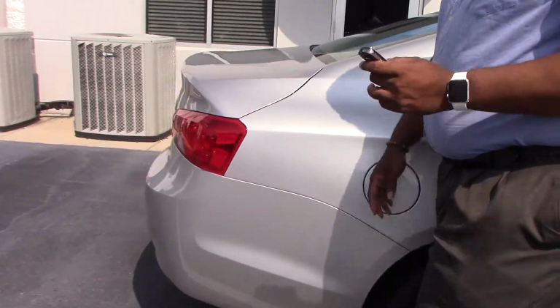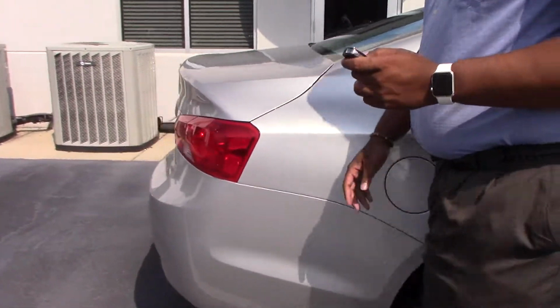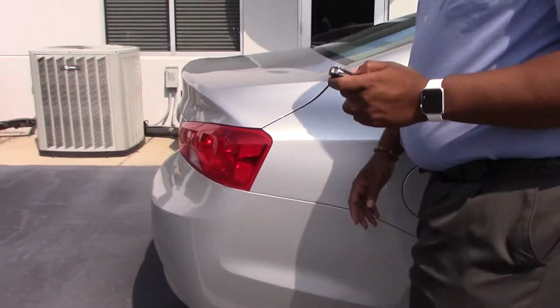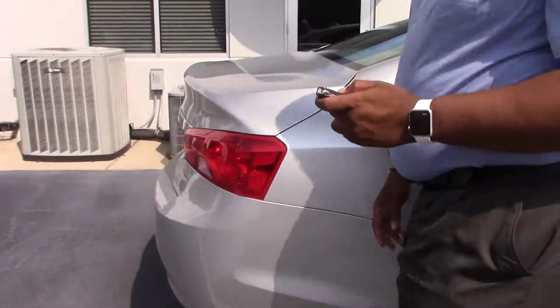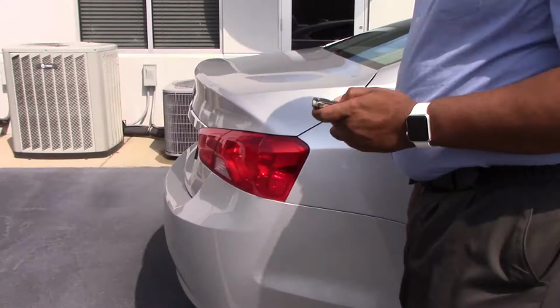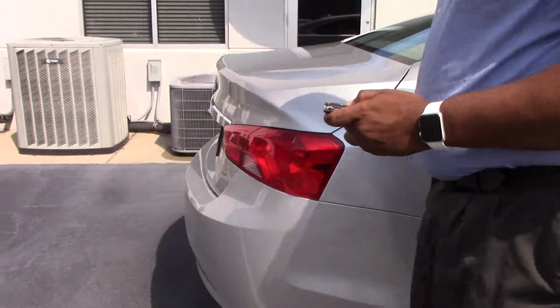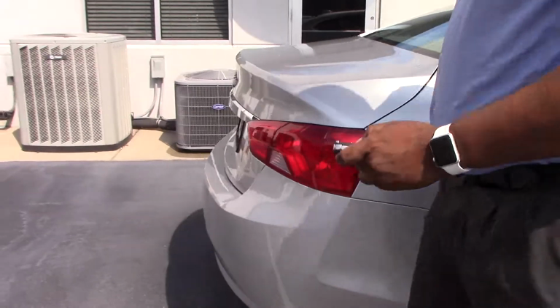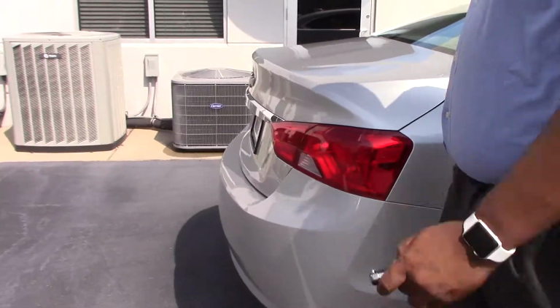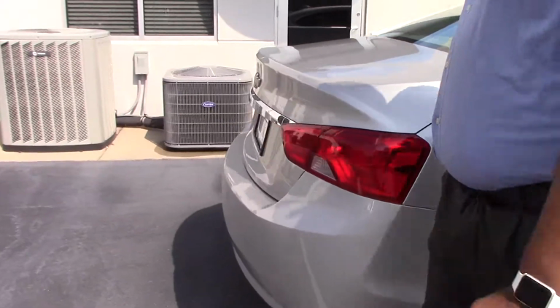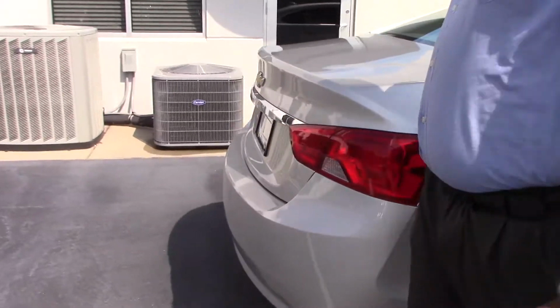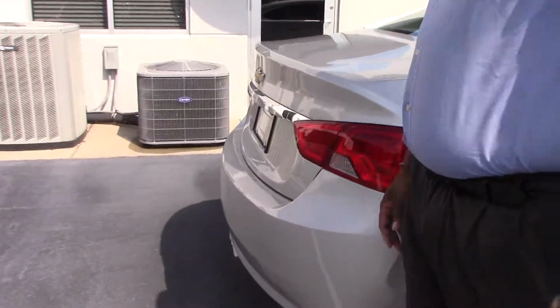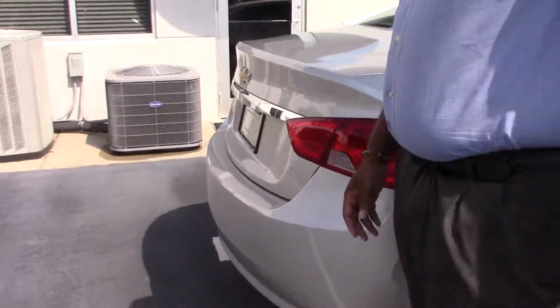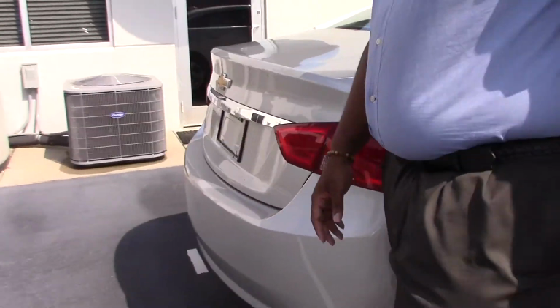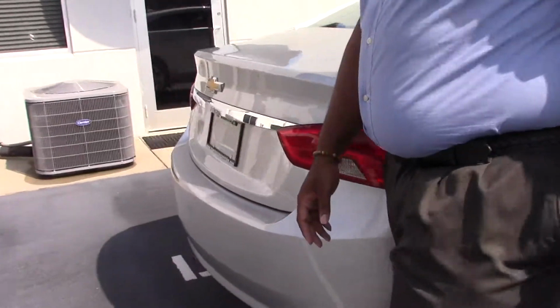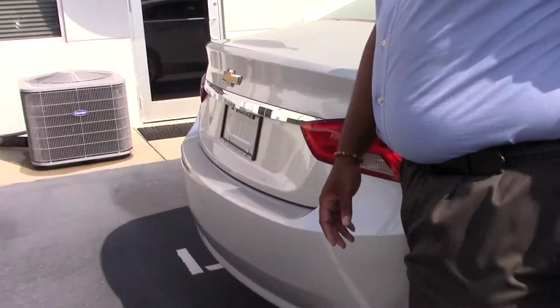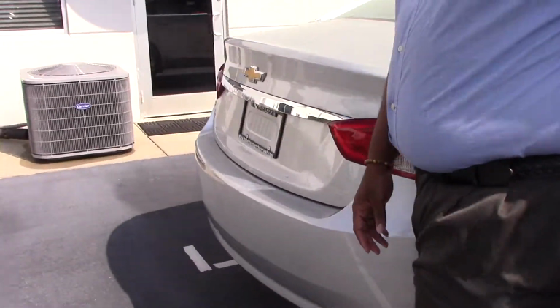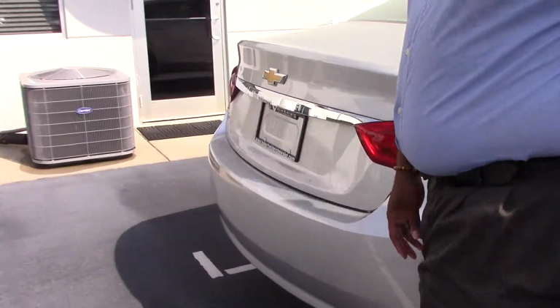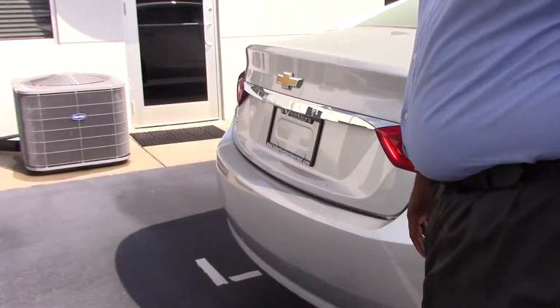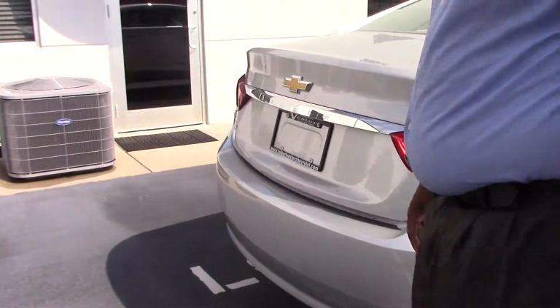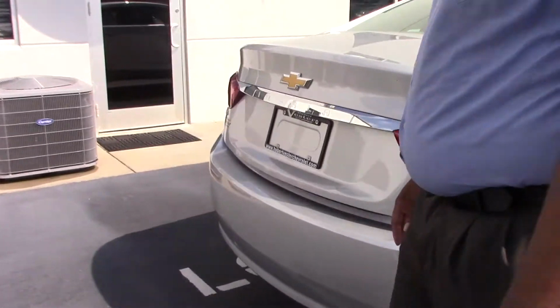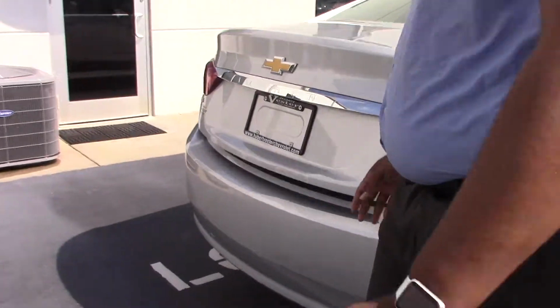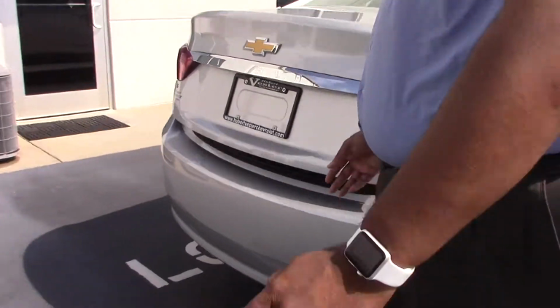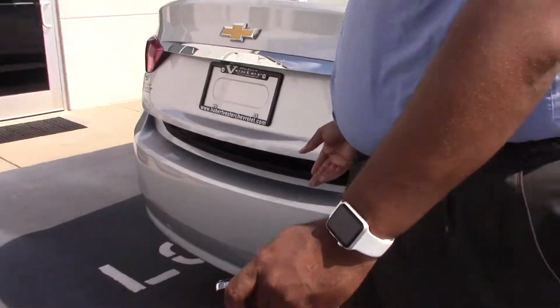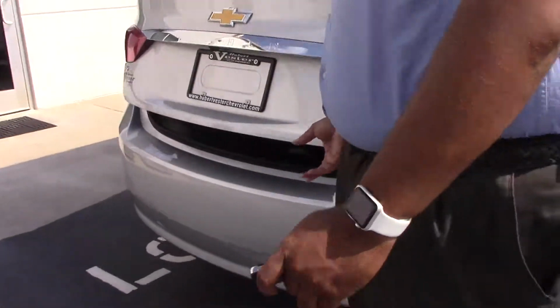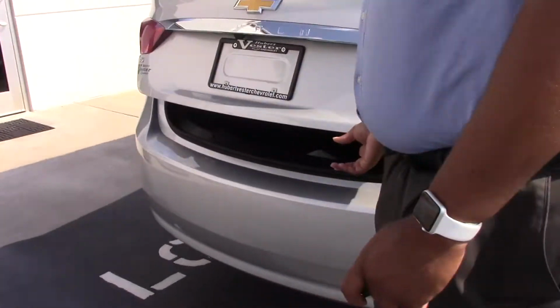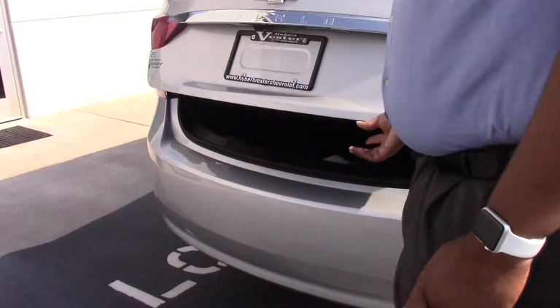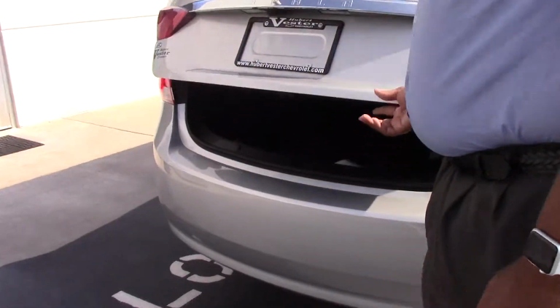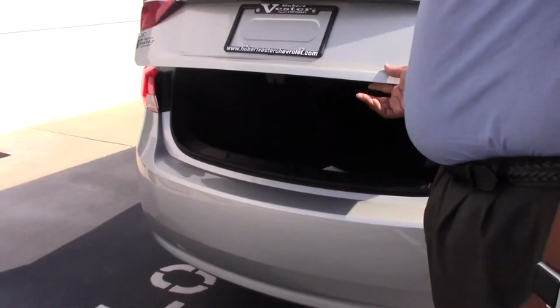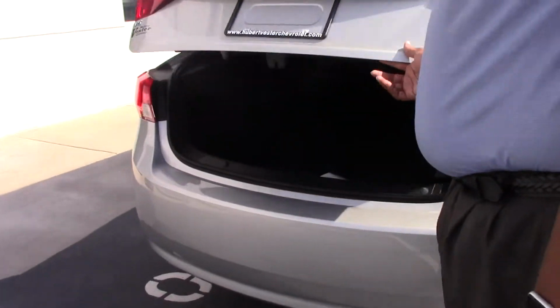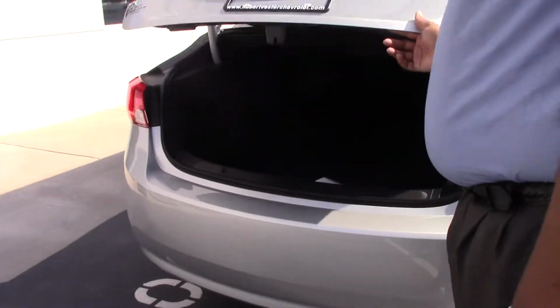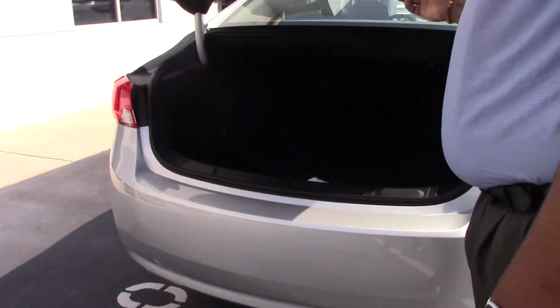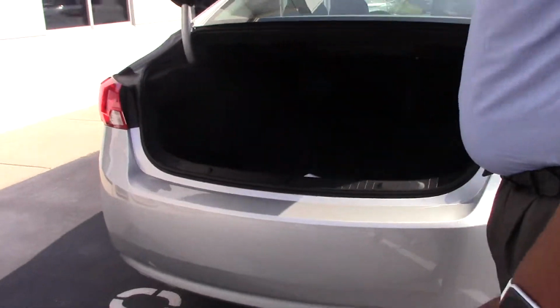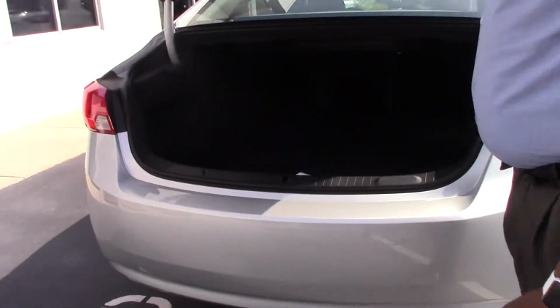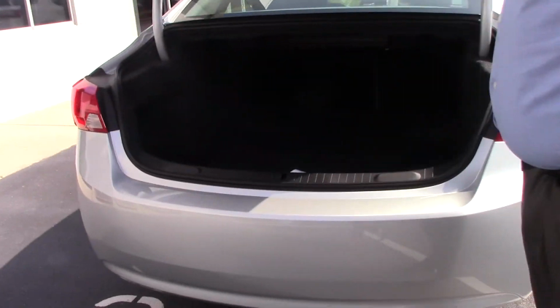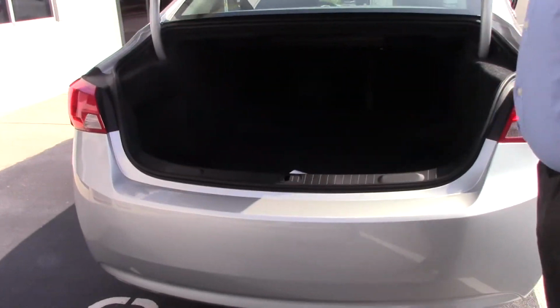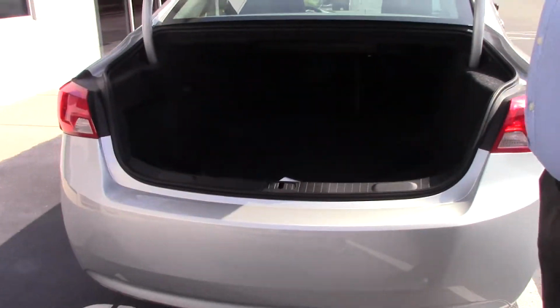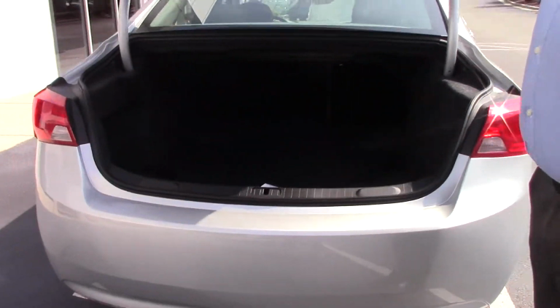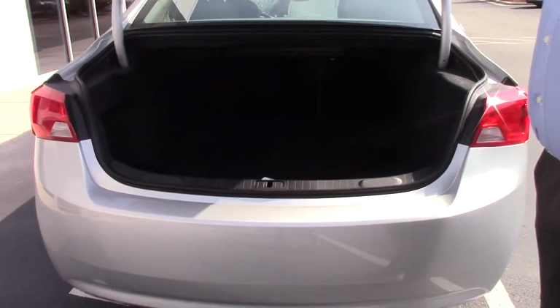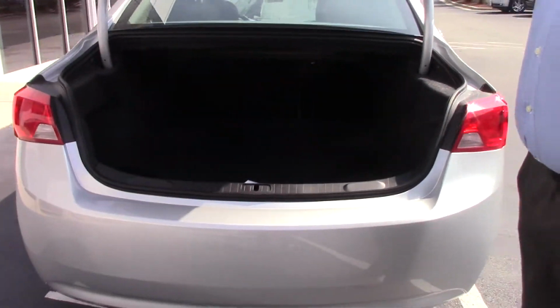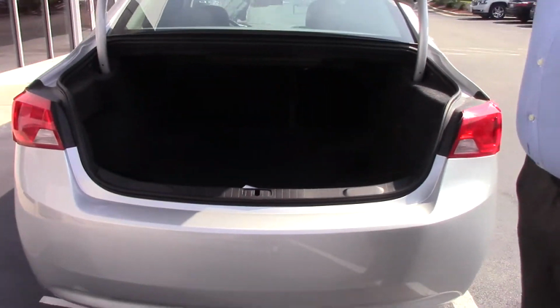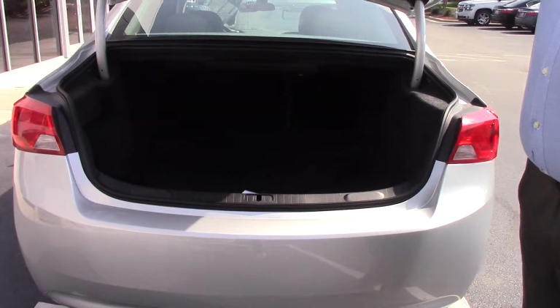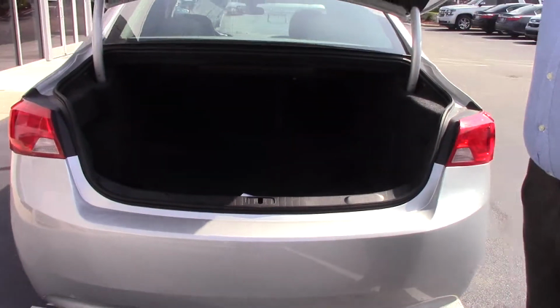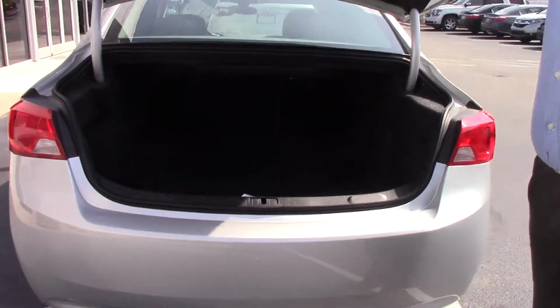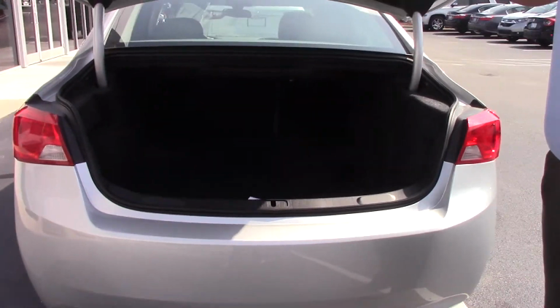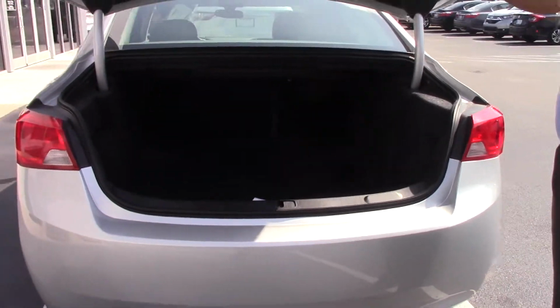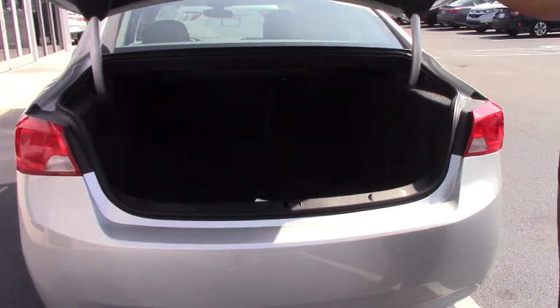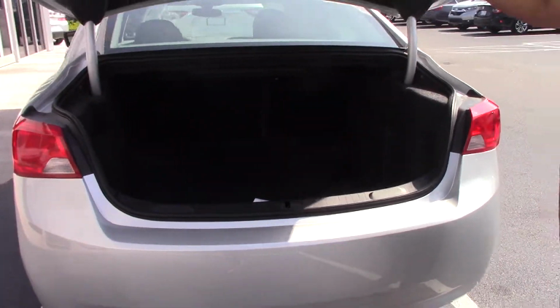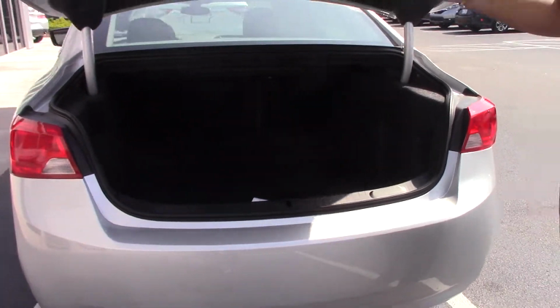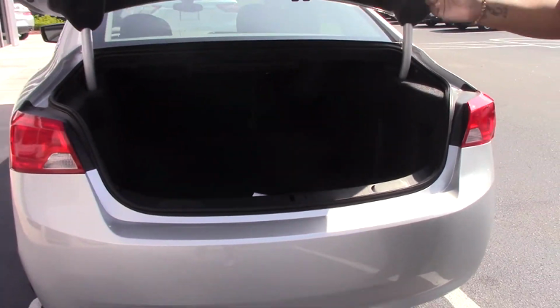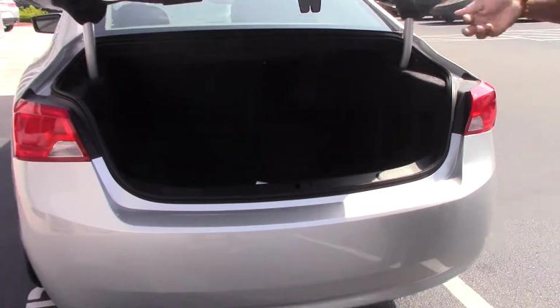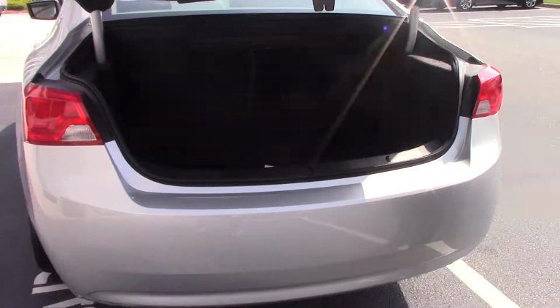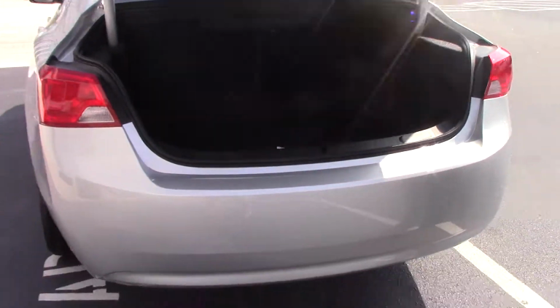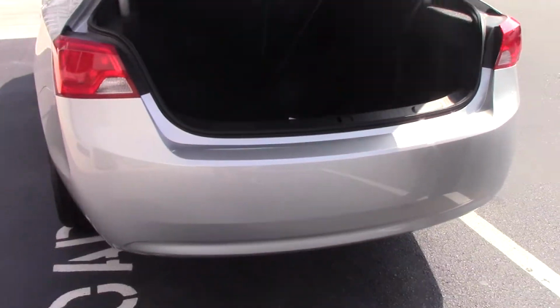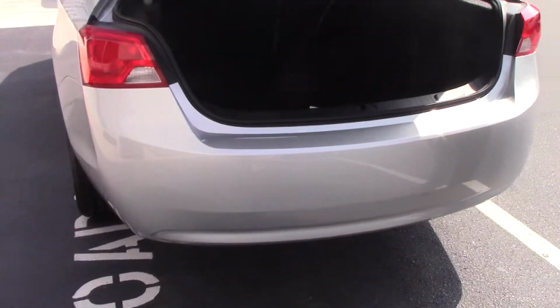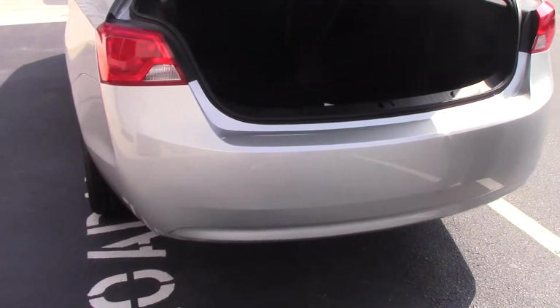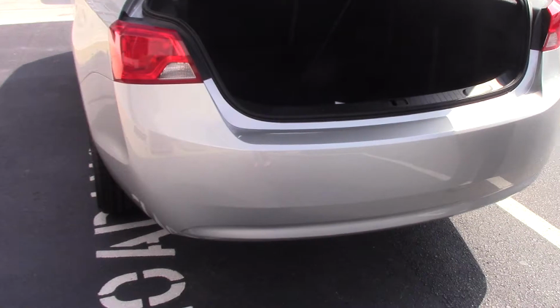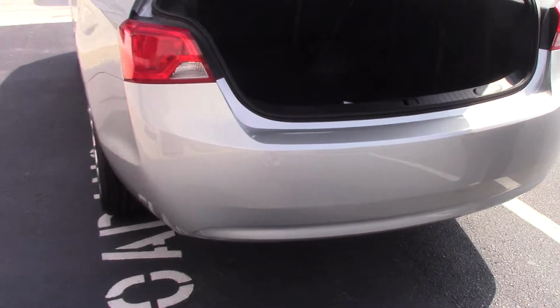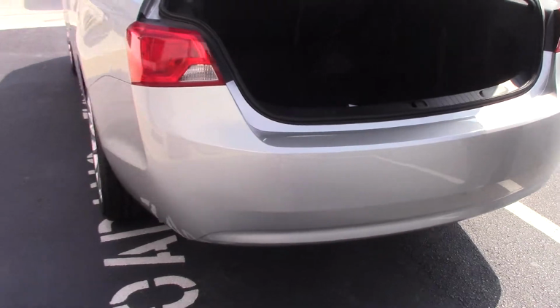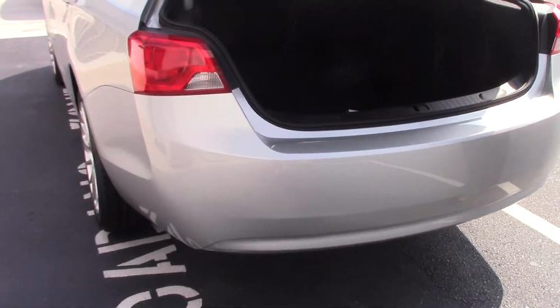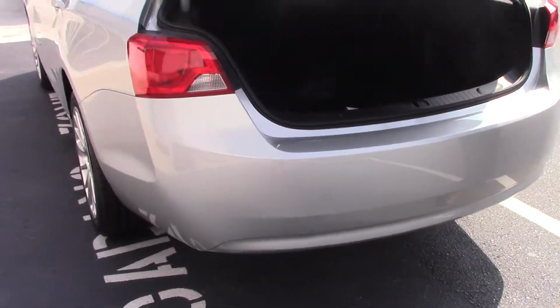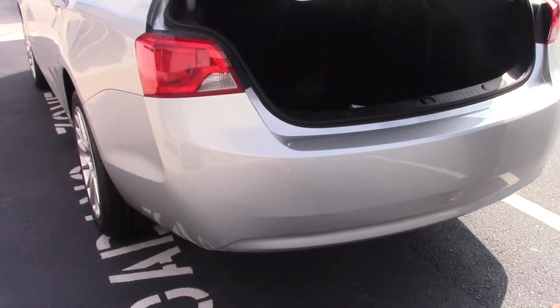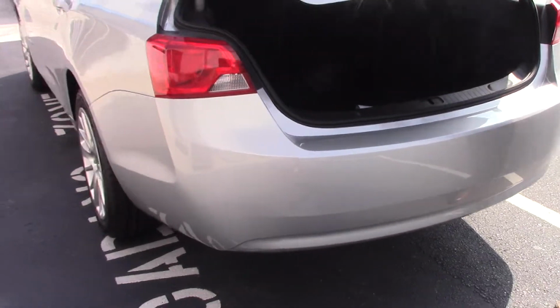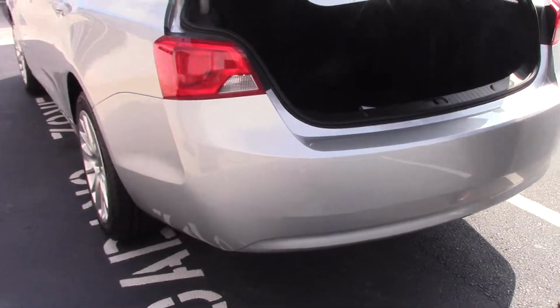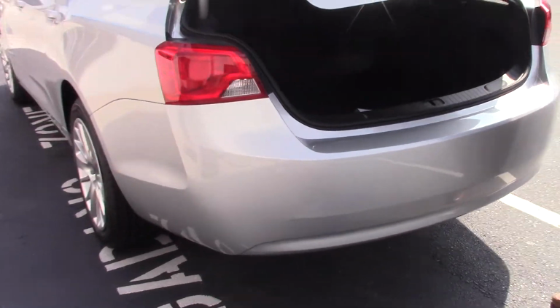Tons of trunk space. We got a backup camera here as well.